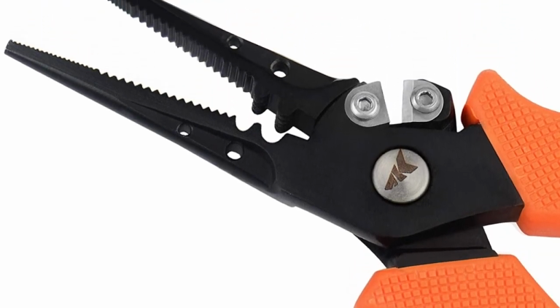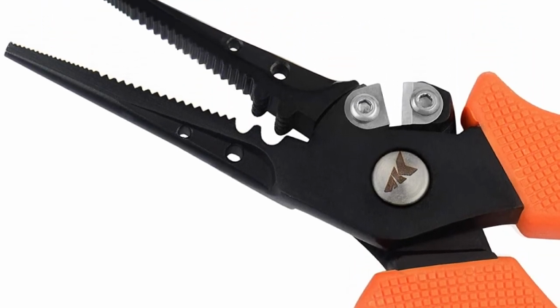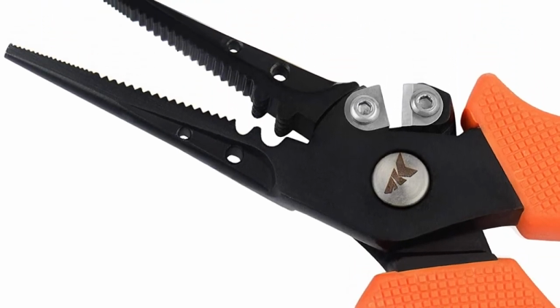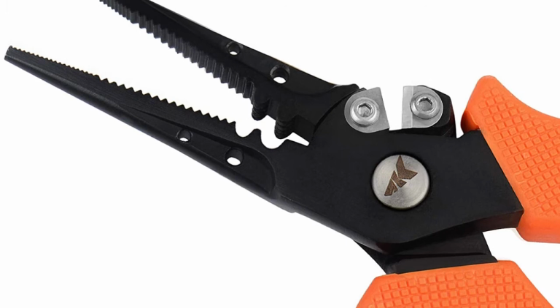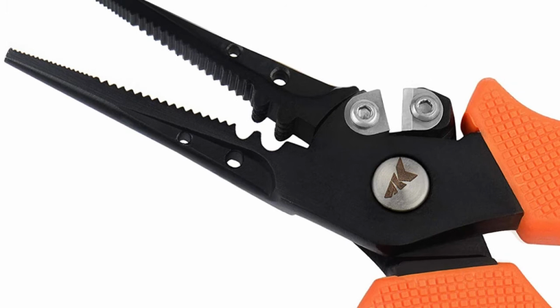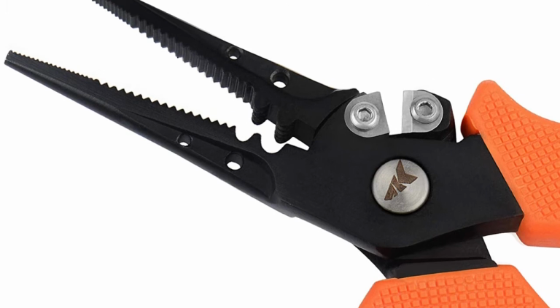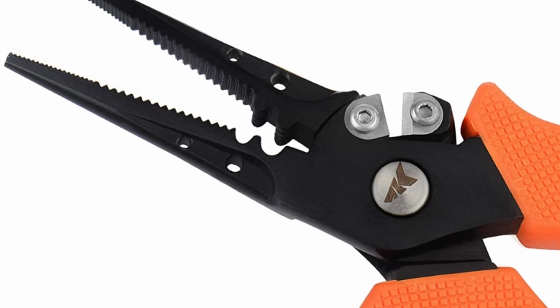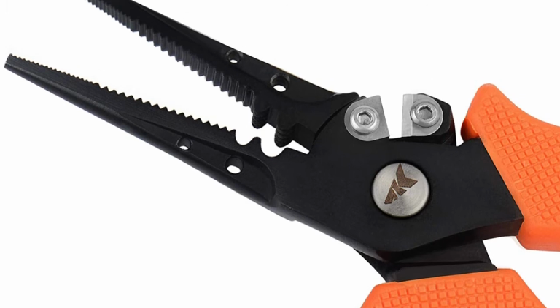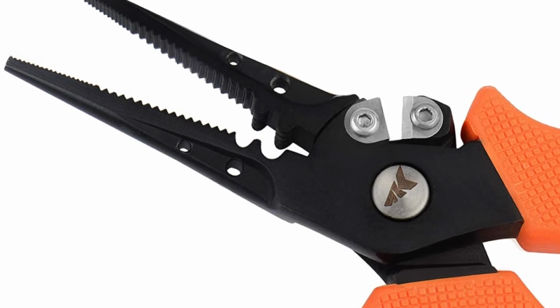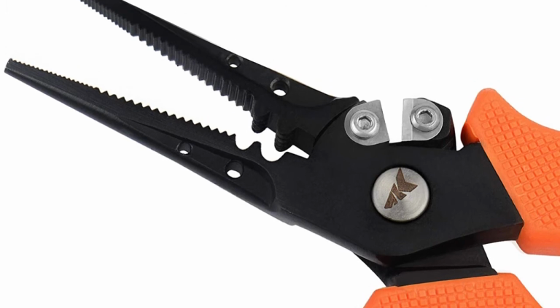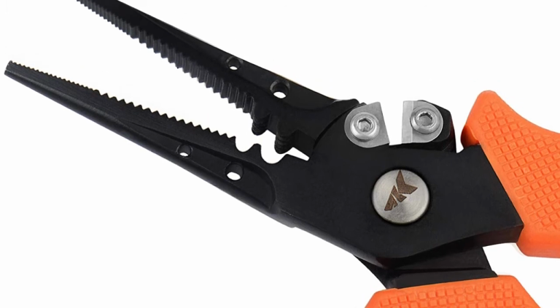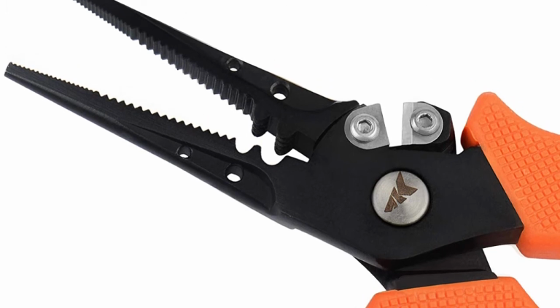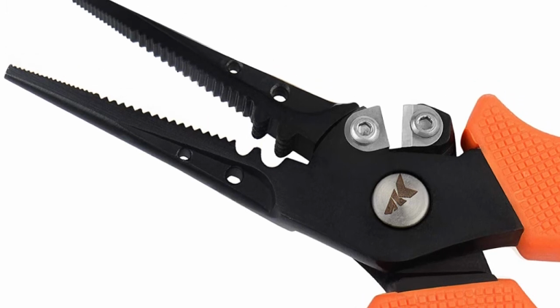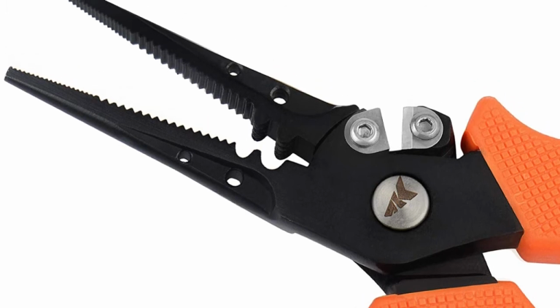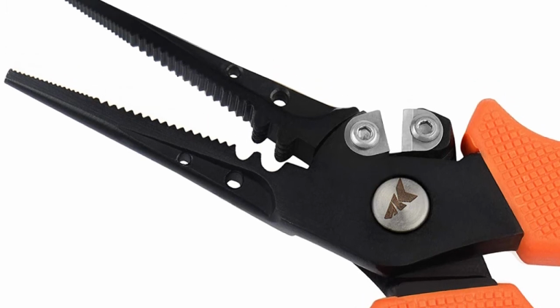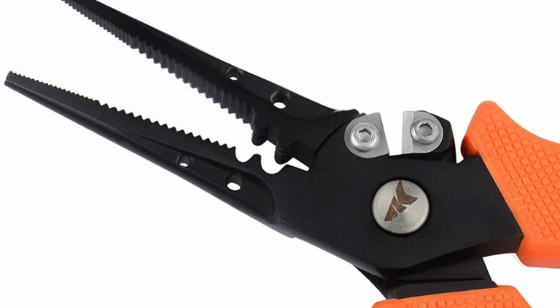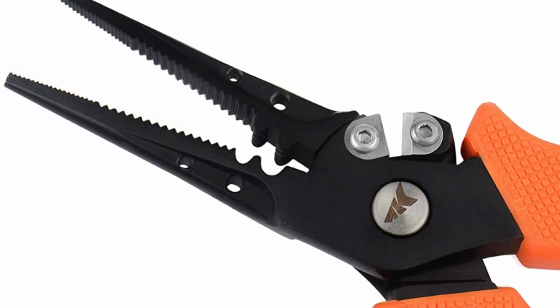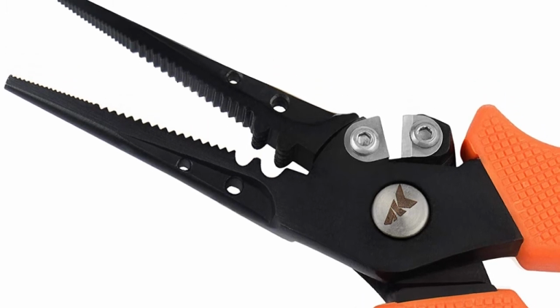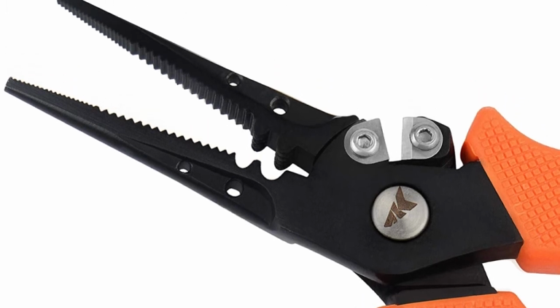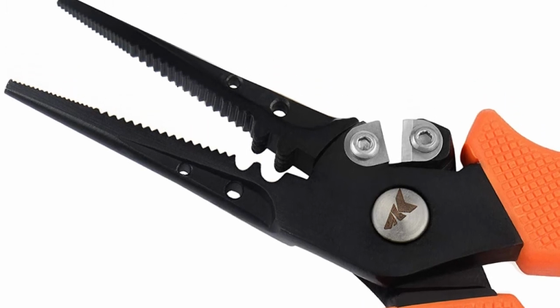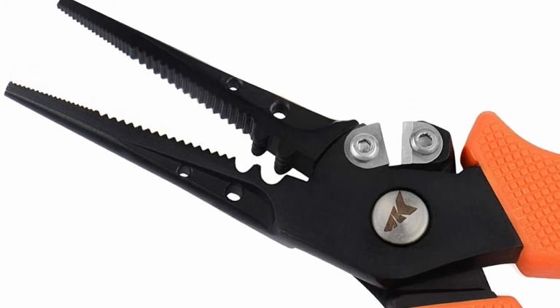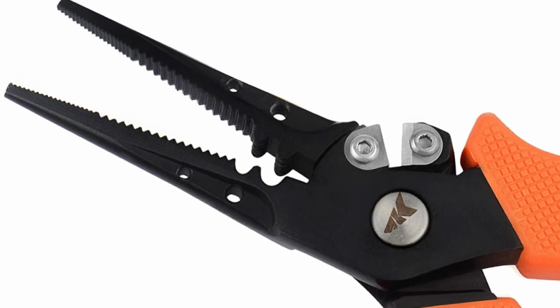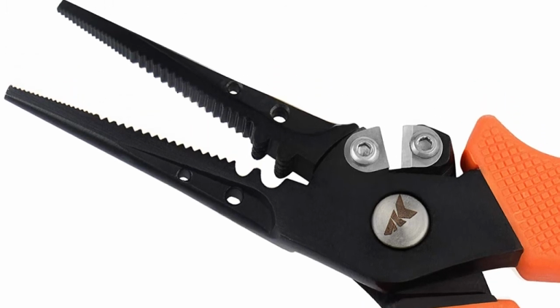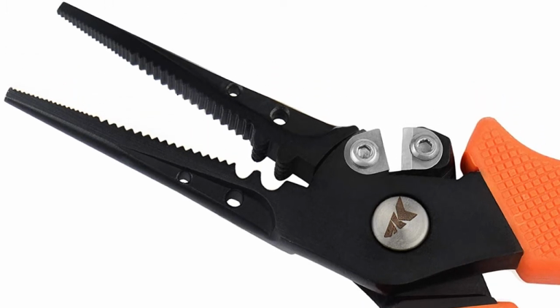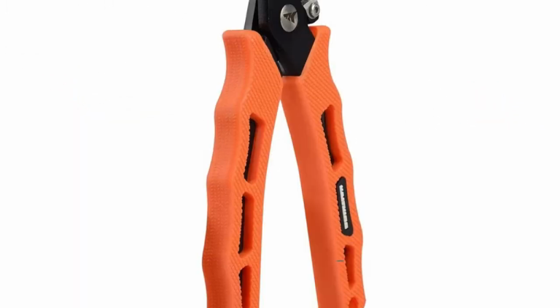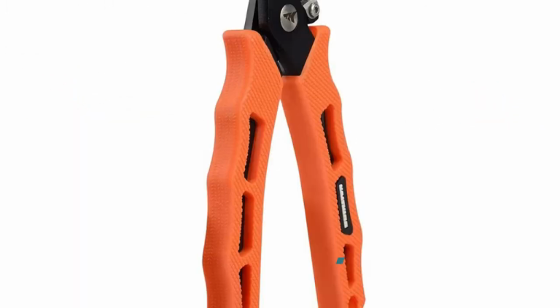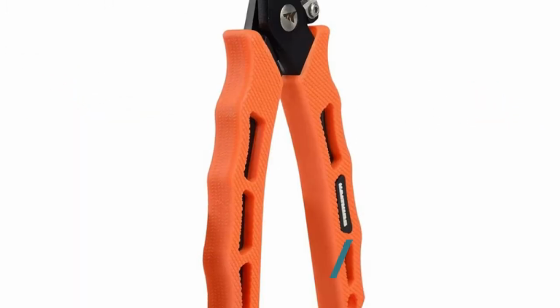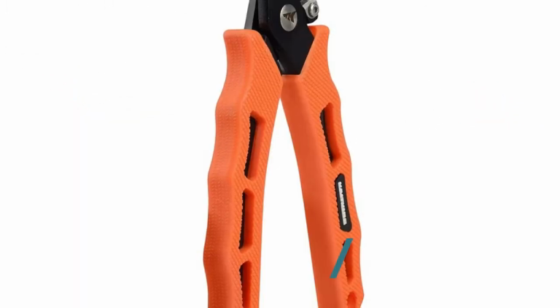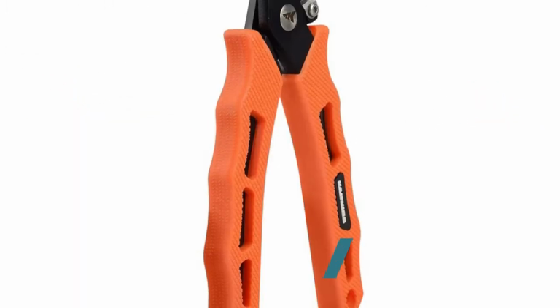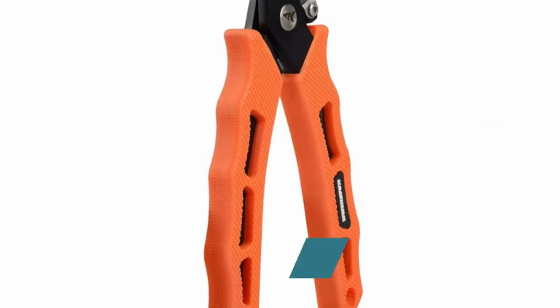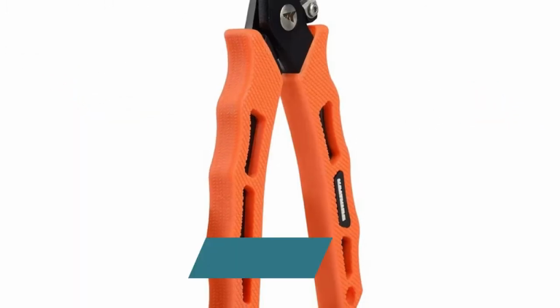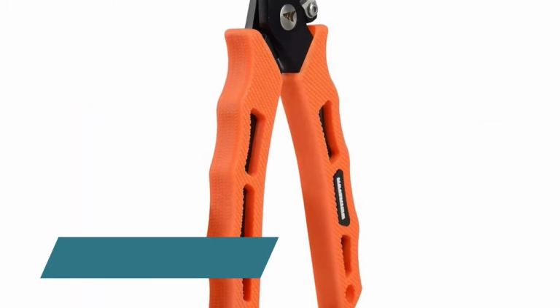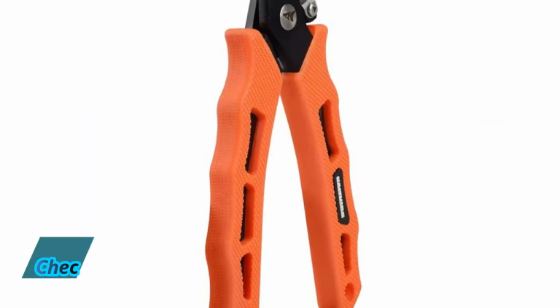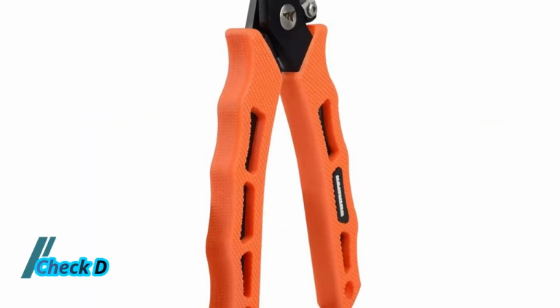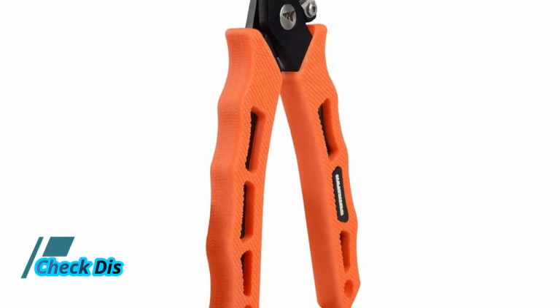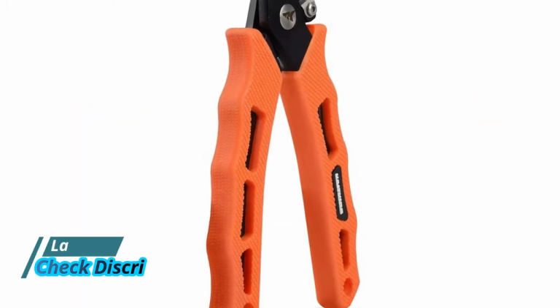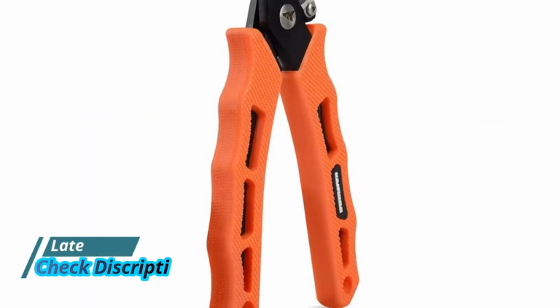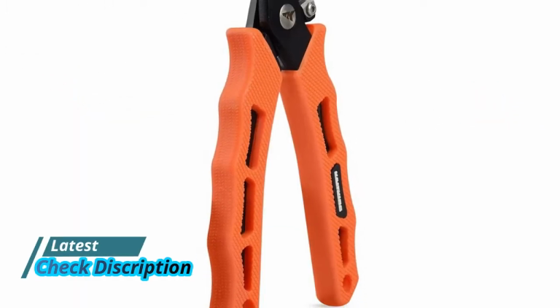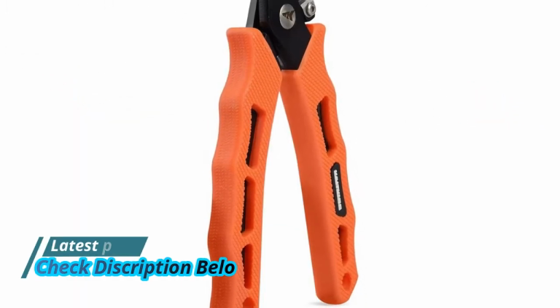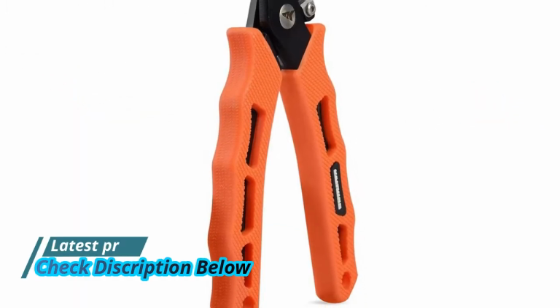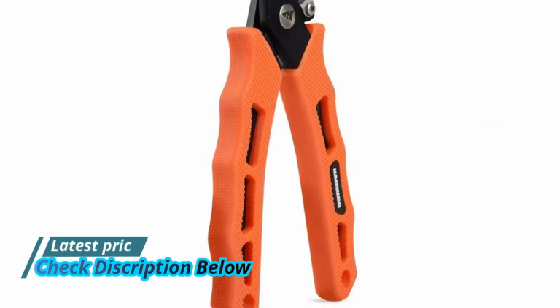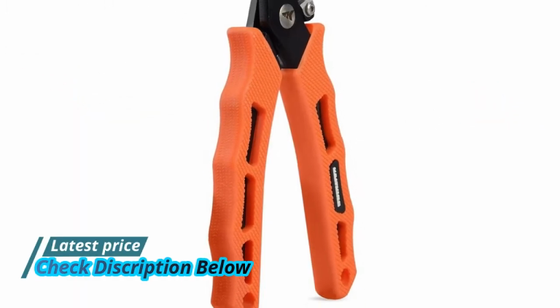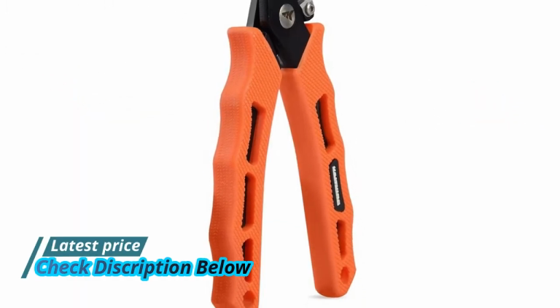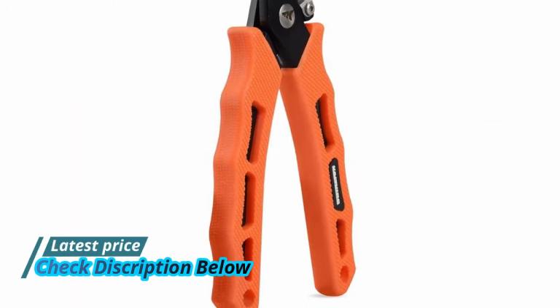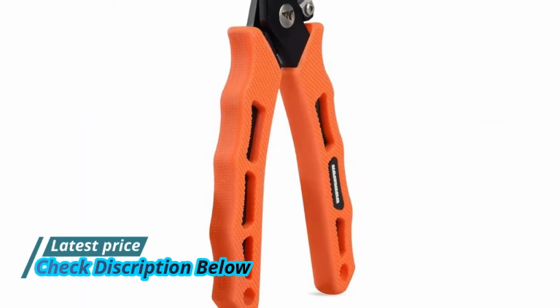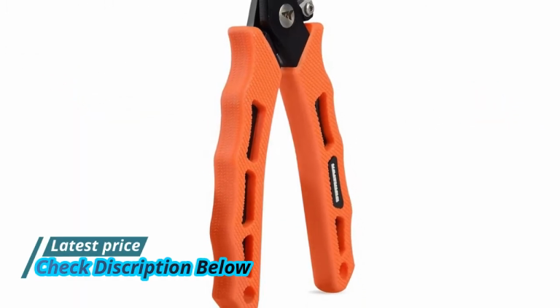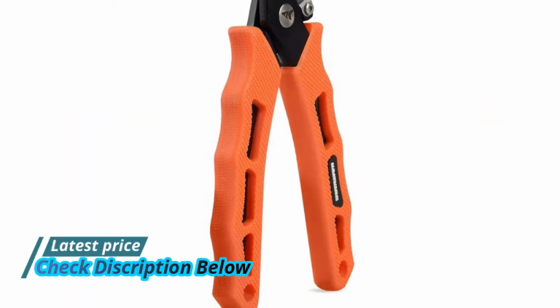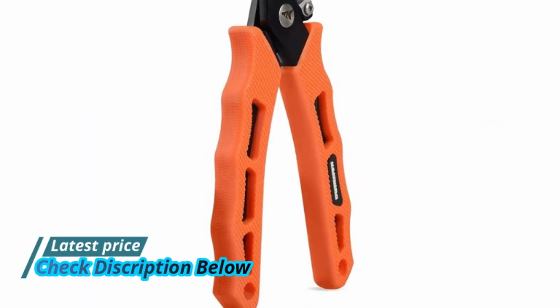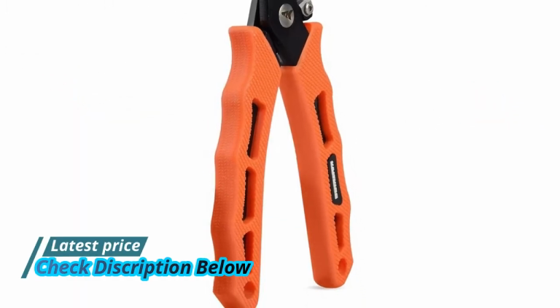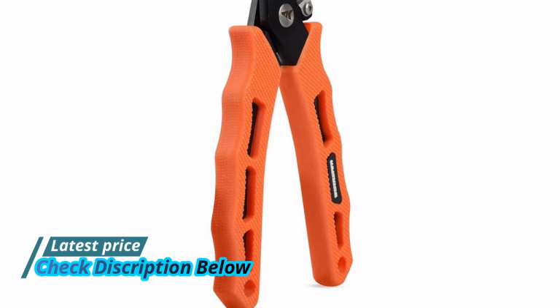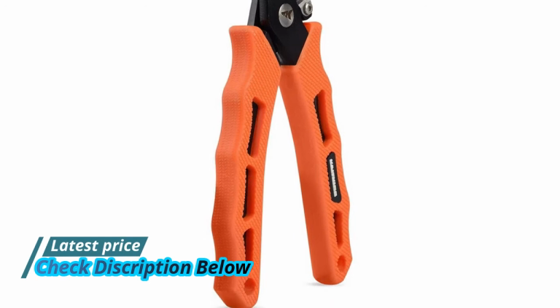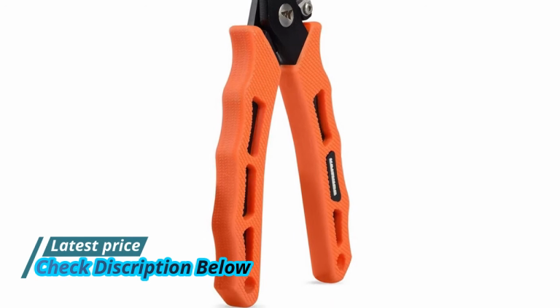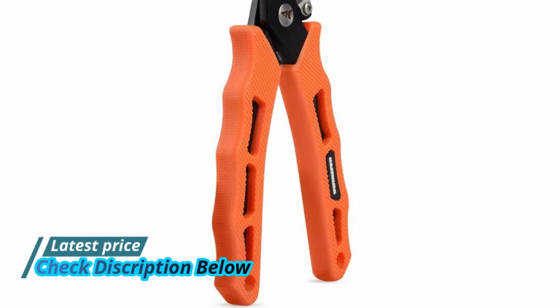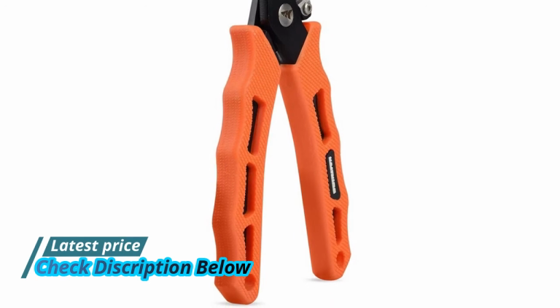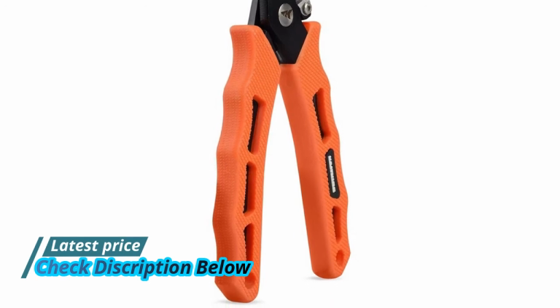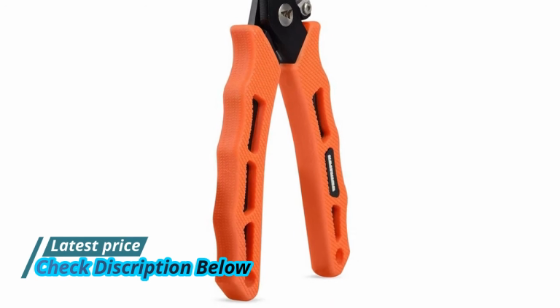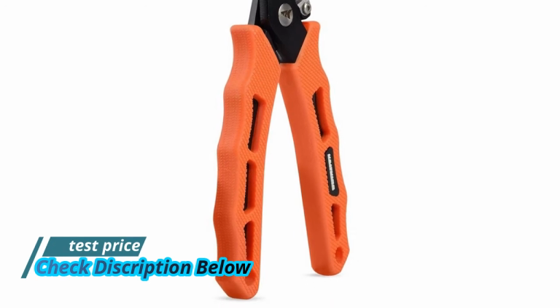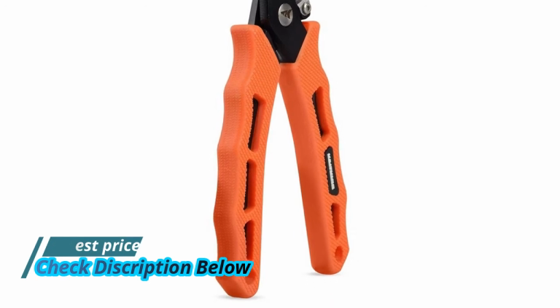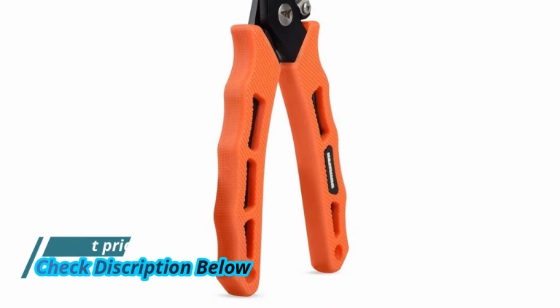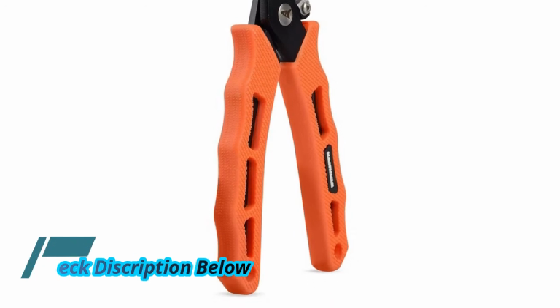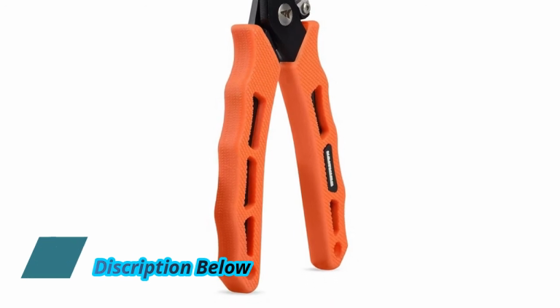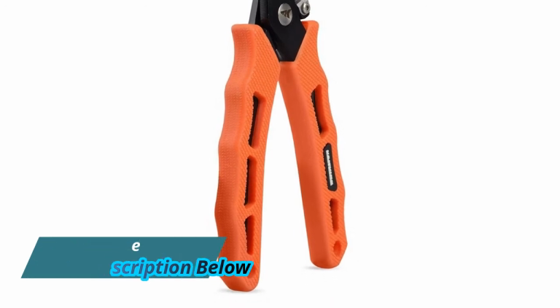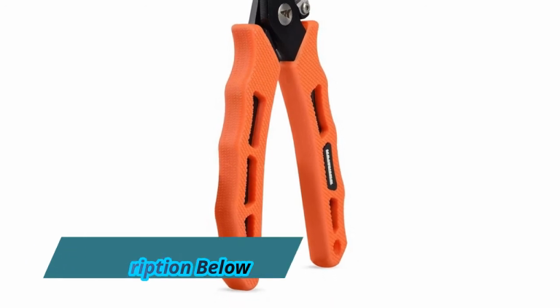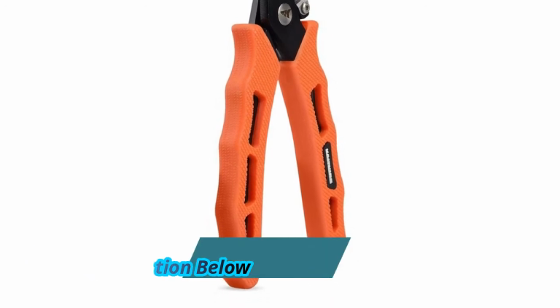To cinch down a knot quickly and safely, insert your hook into one of the holes in the jaws and pull on your hook to create a tight knot.